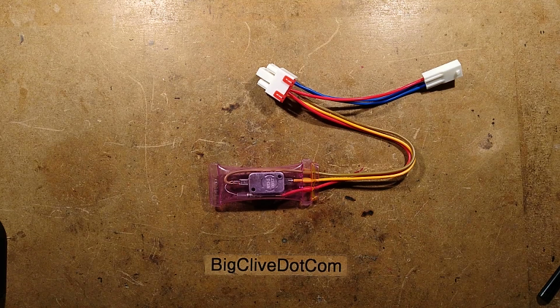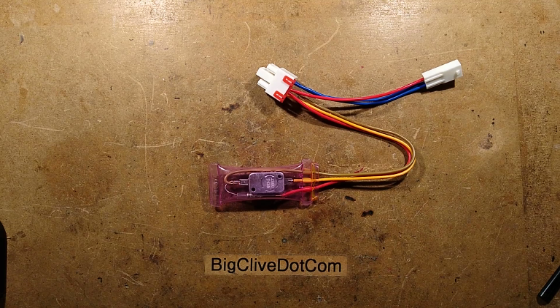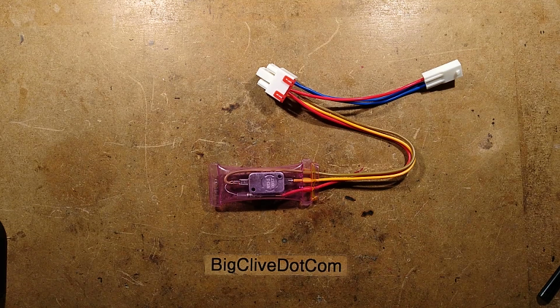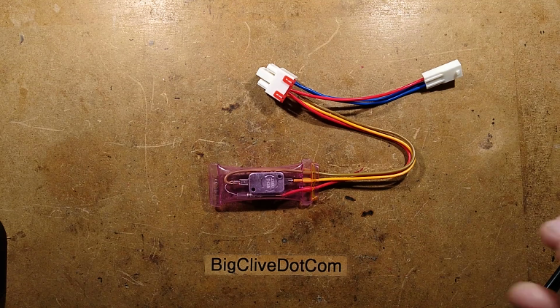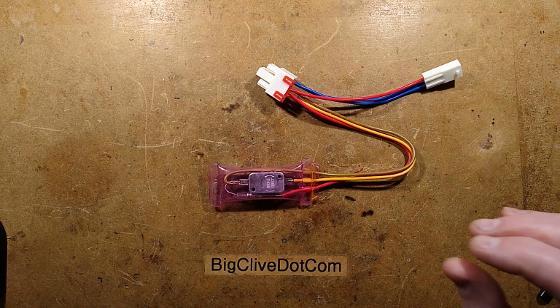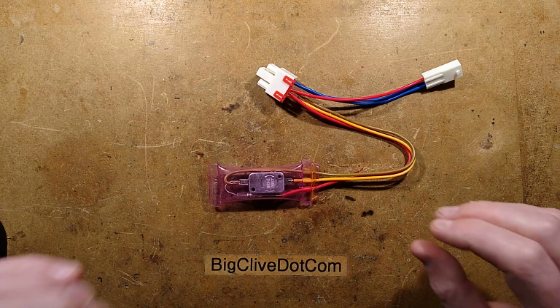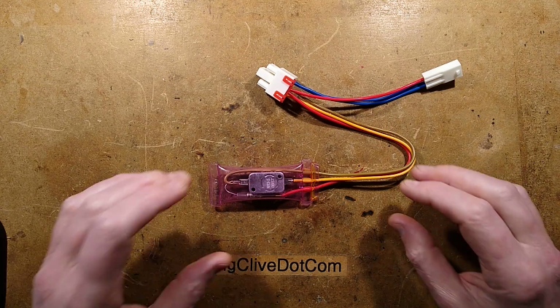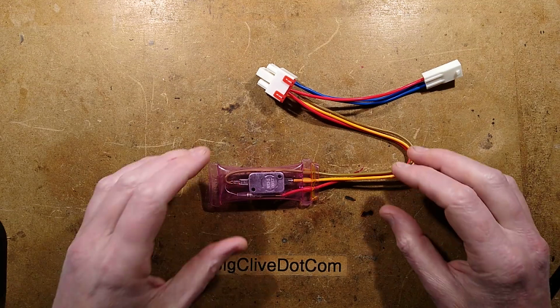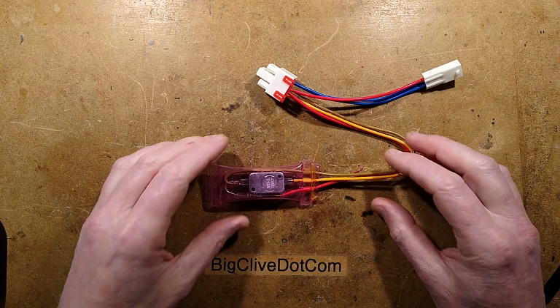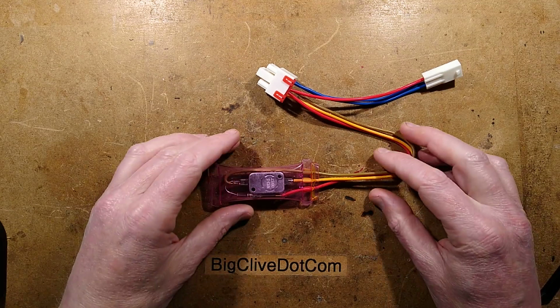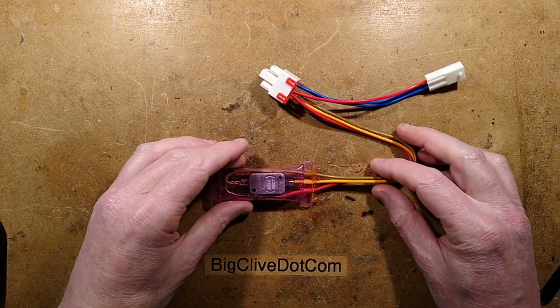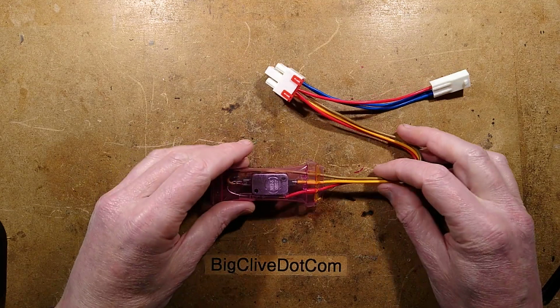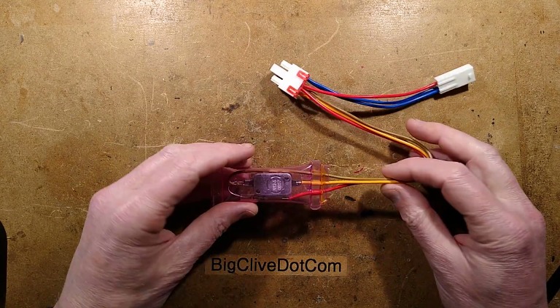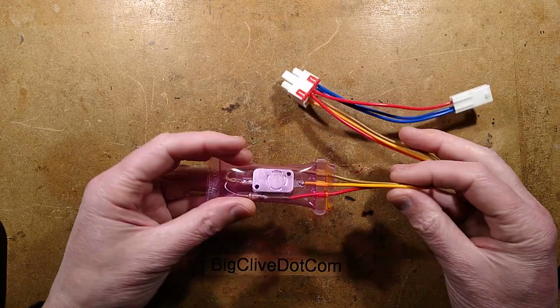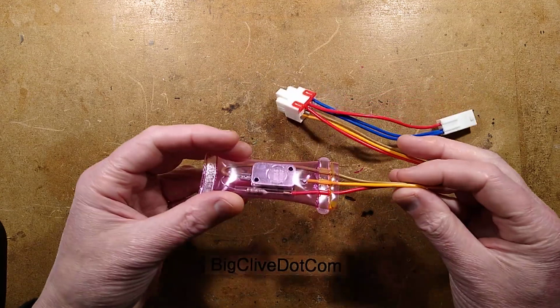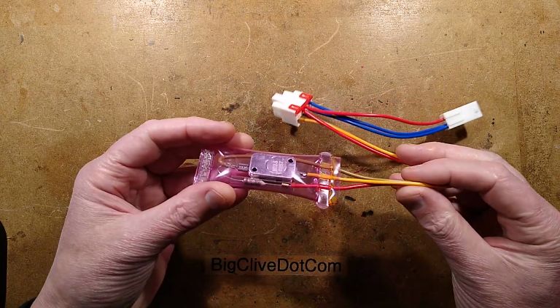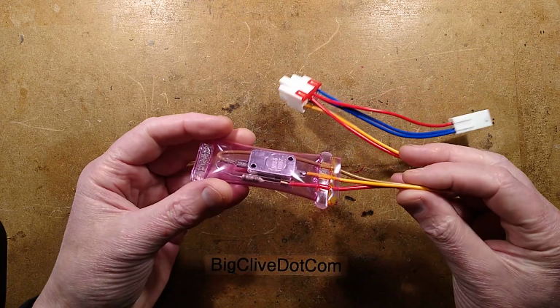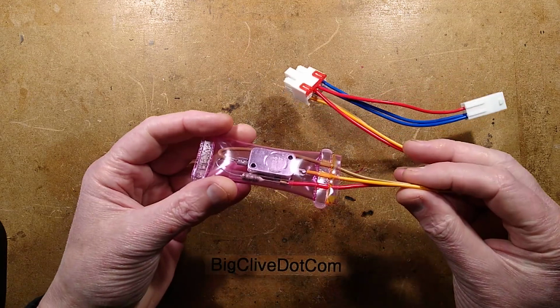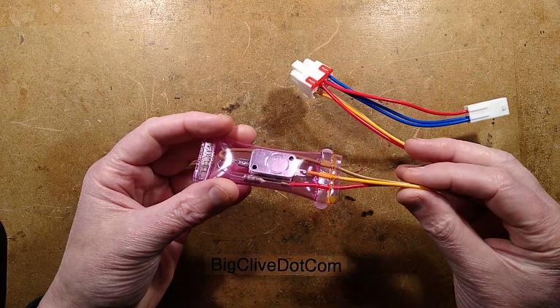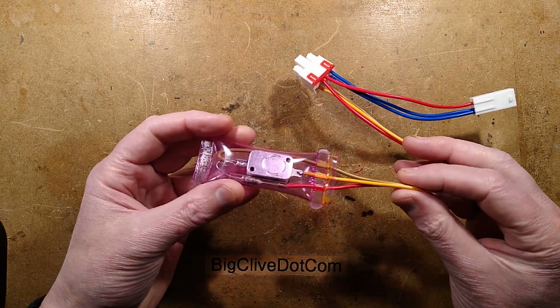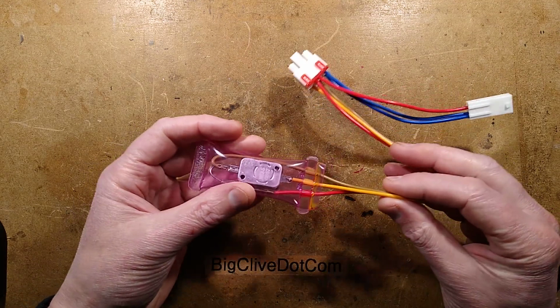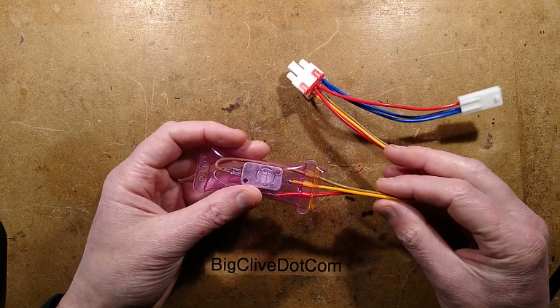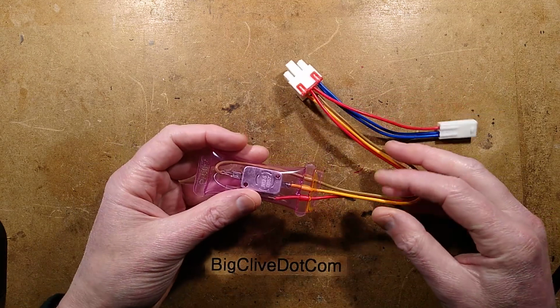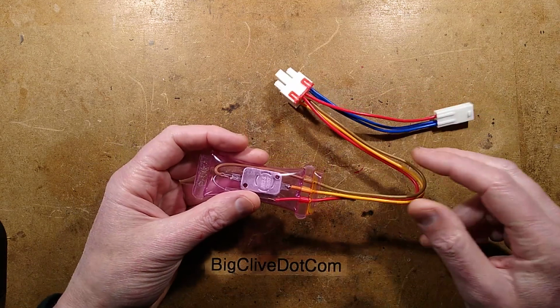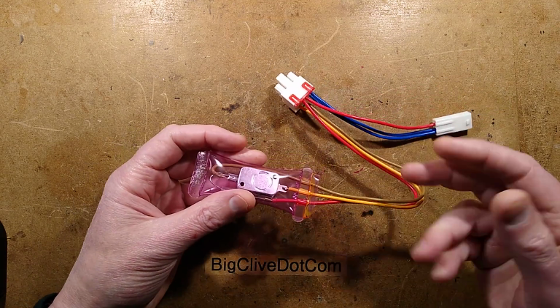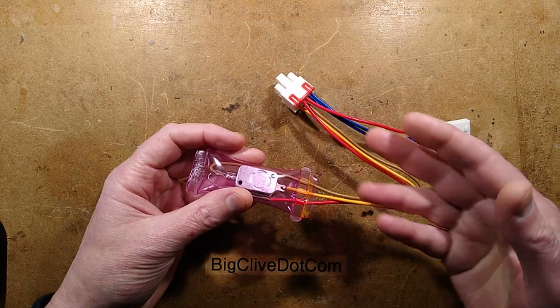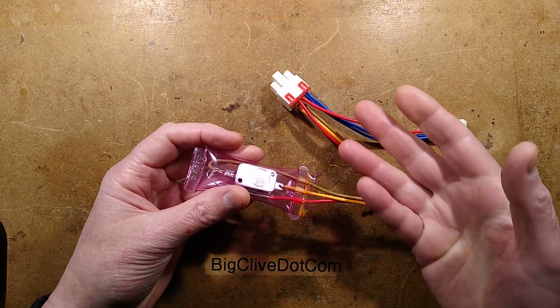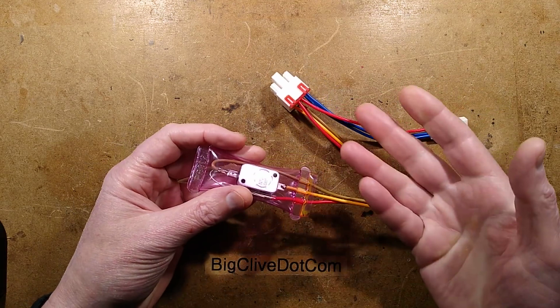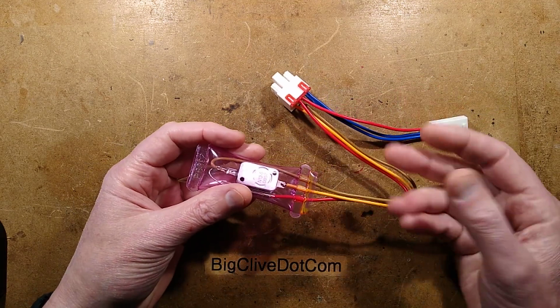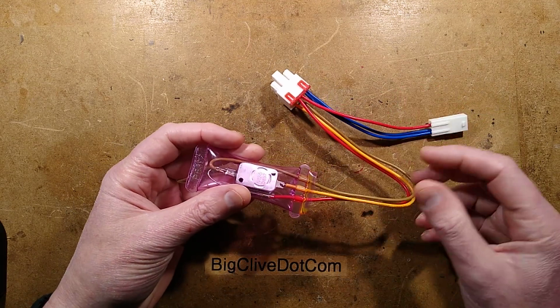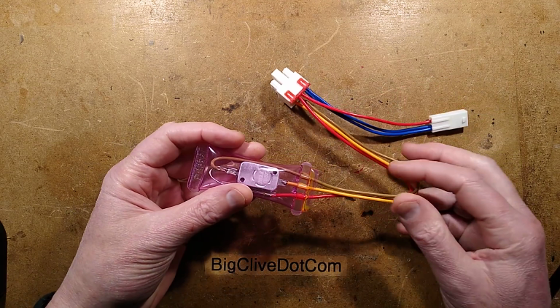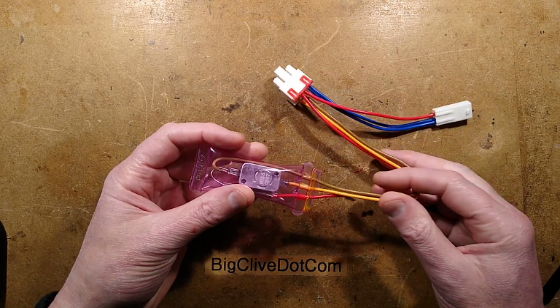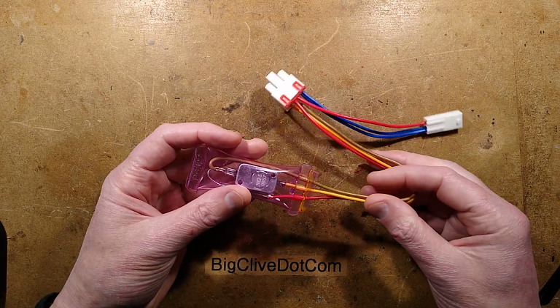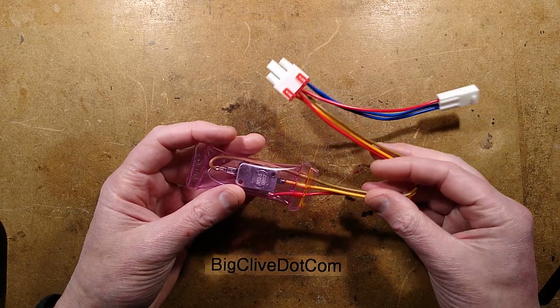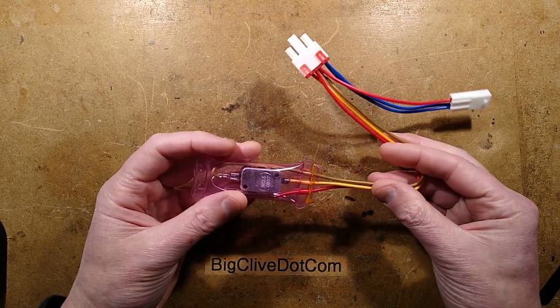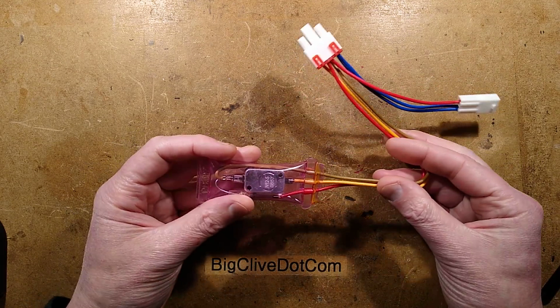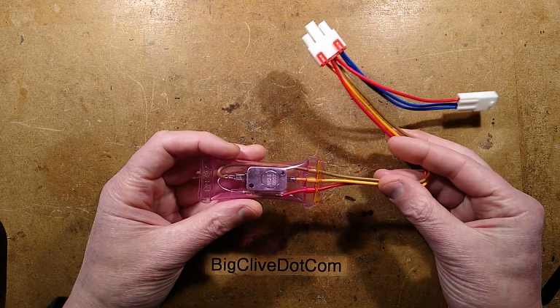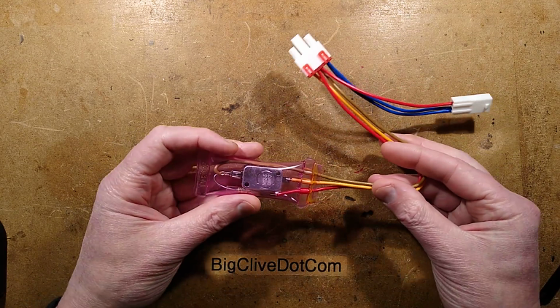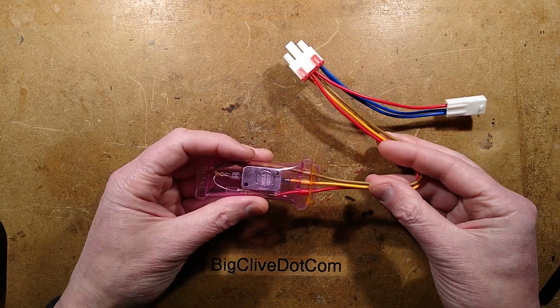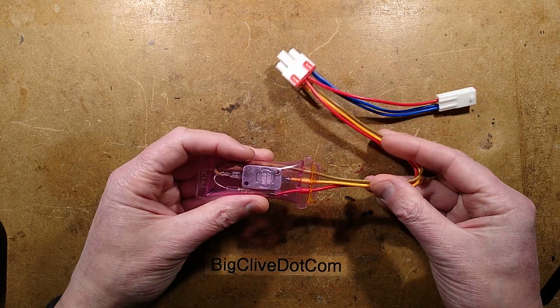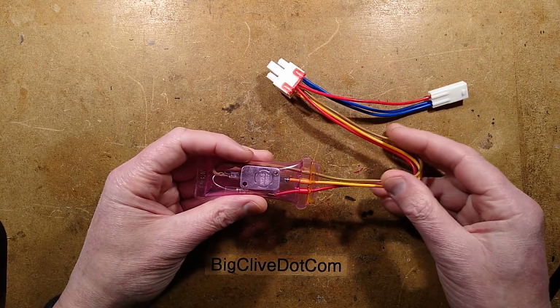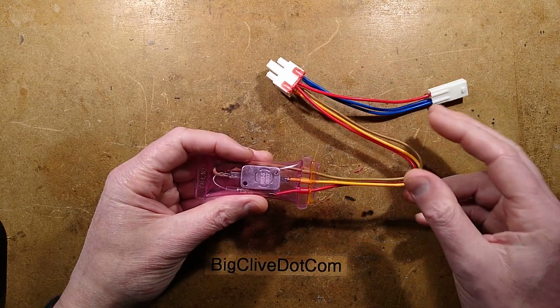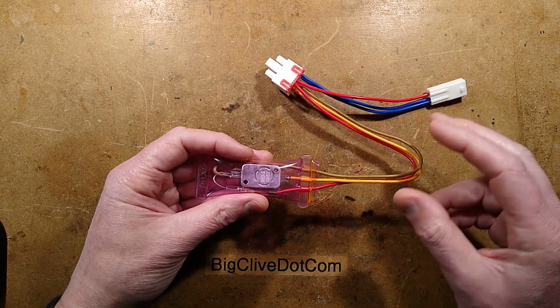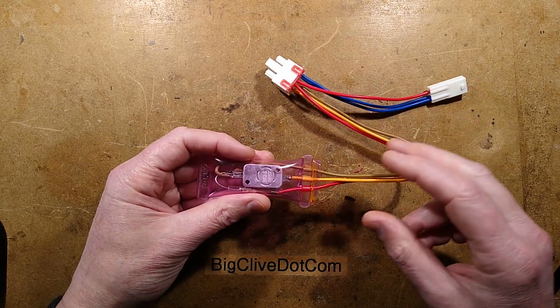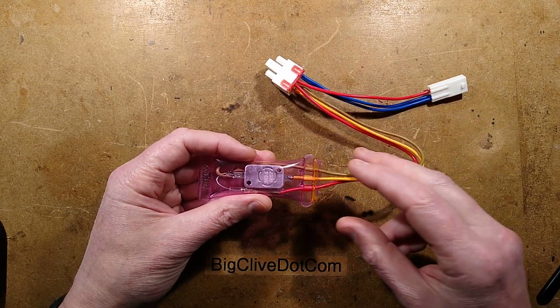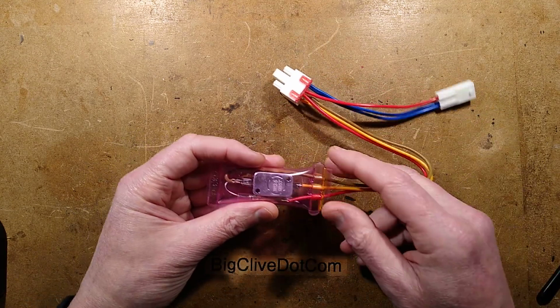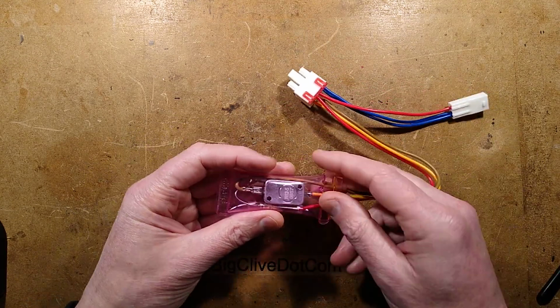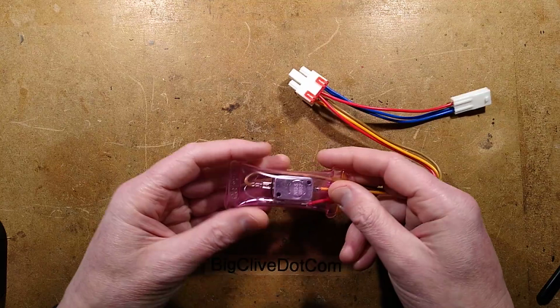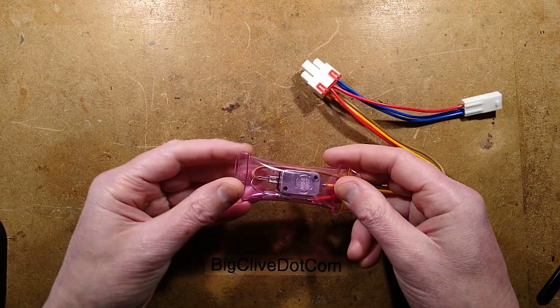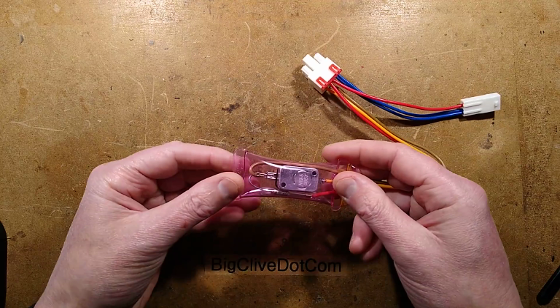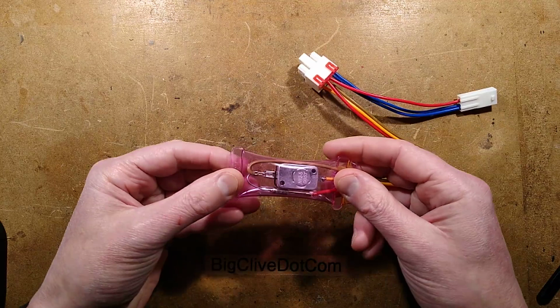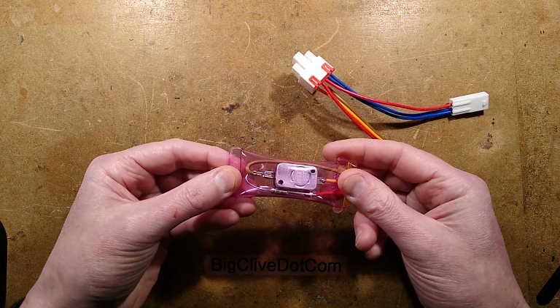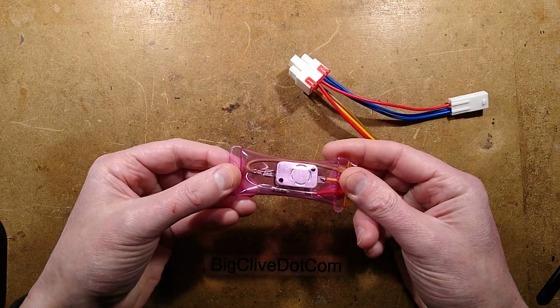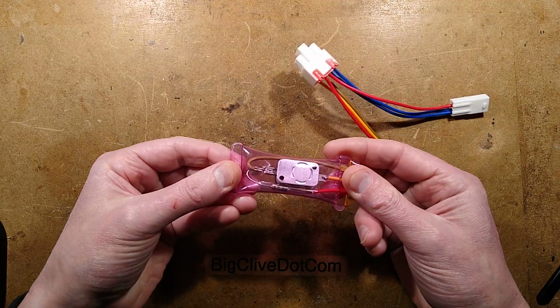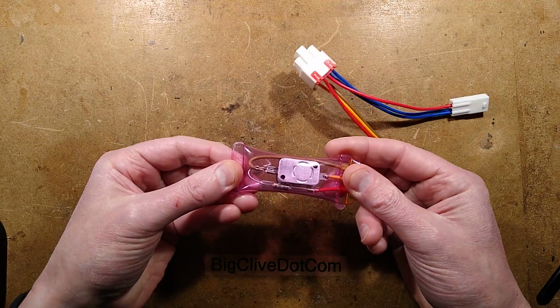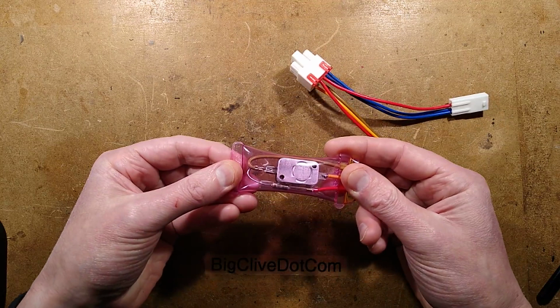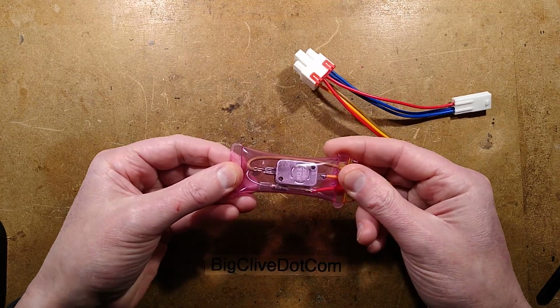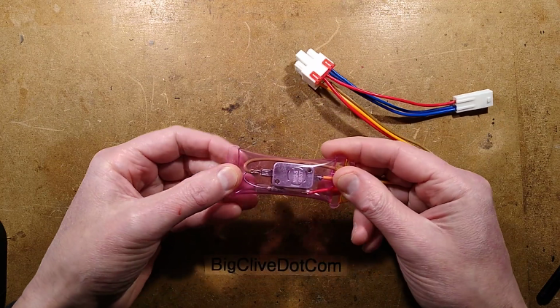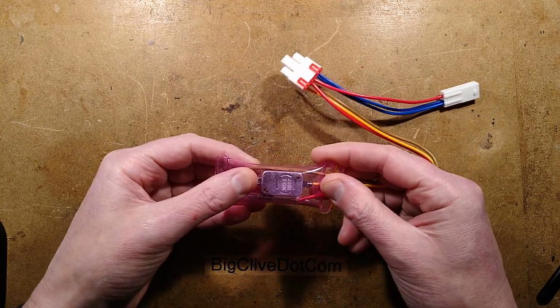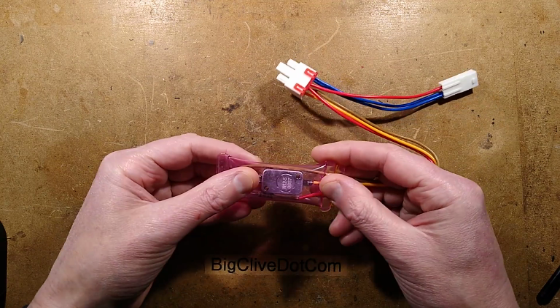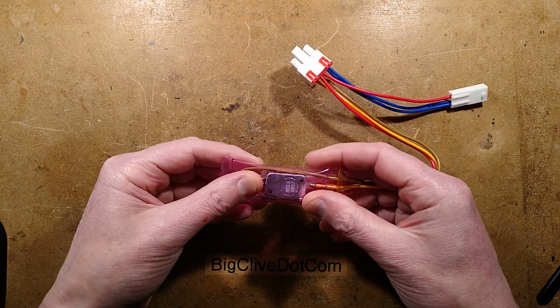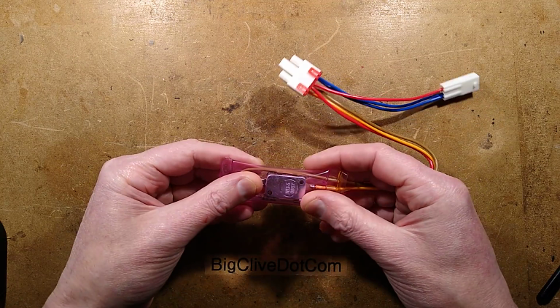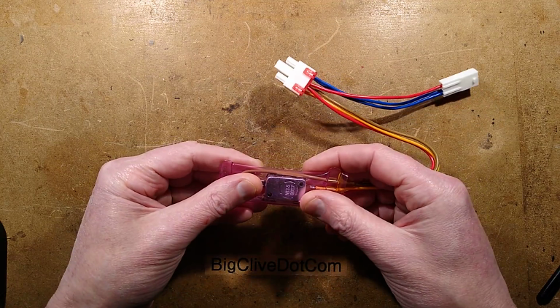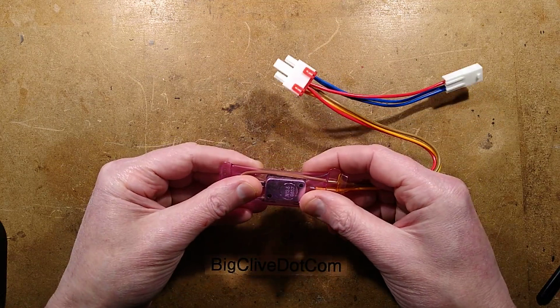Let's take a look at a defrost thermostat. You might find one of these in your fridge or freezer, and it's in a very cost-engineered package.